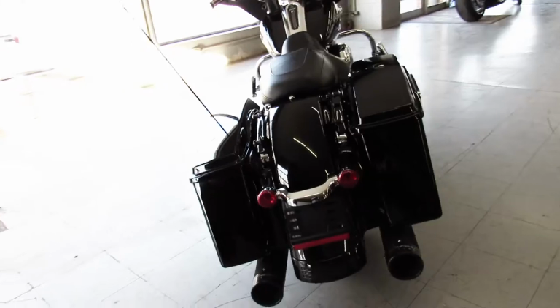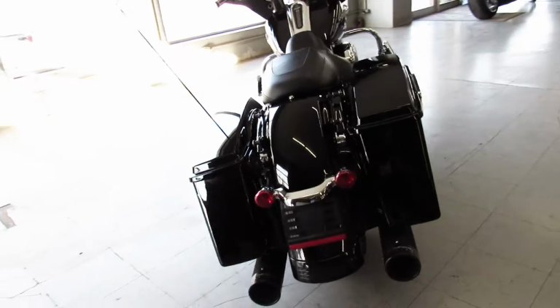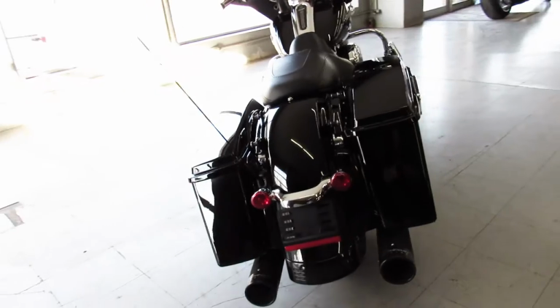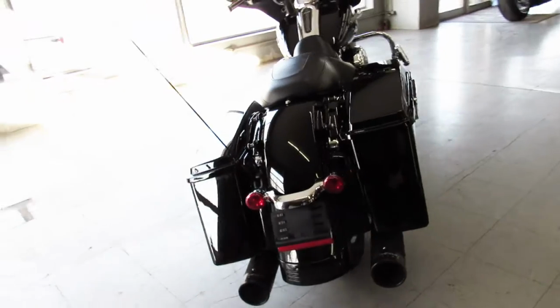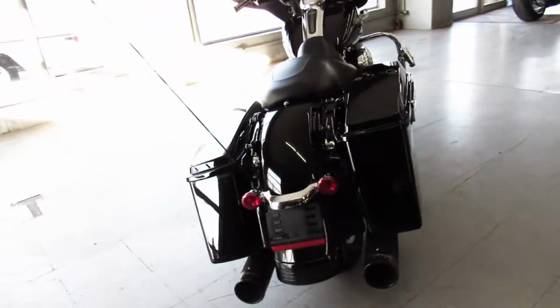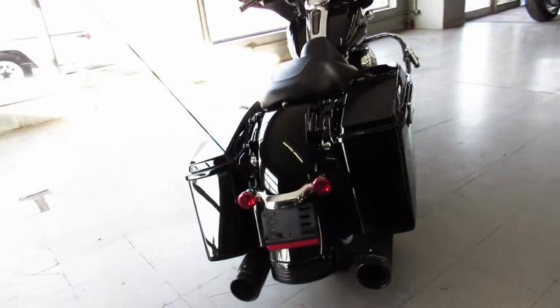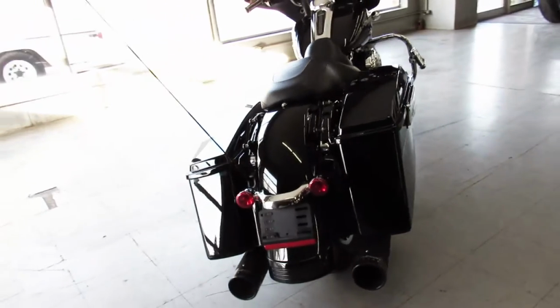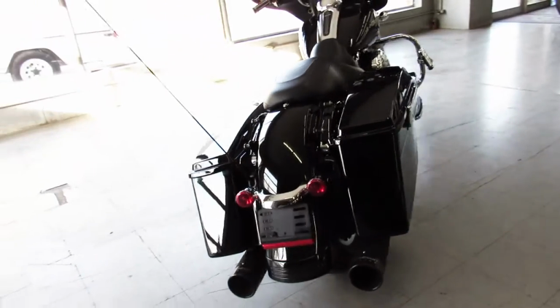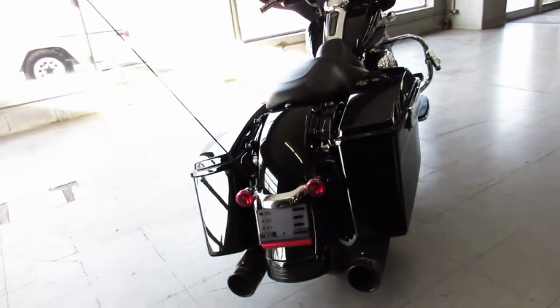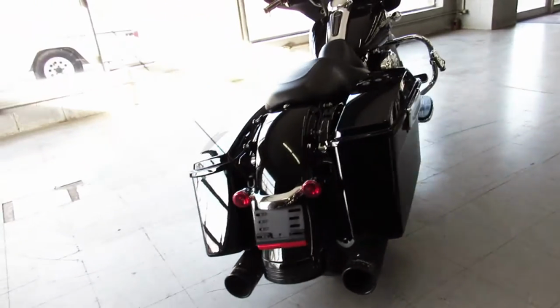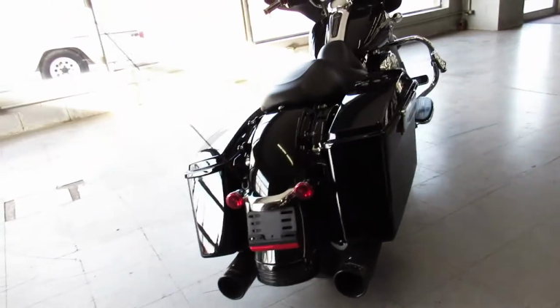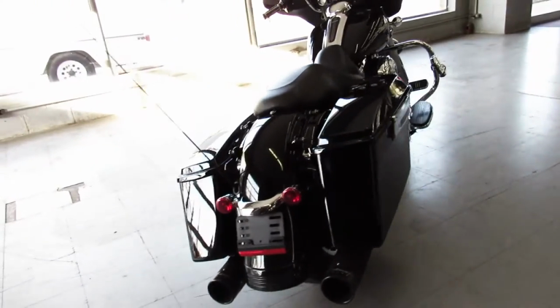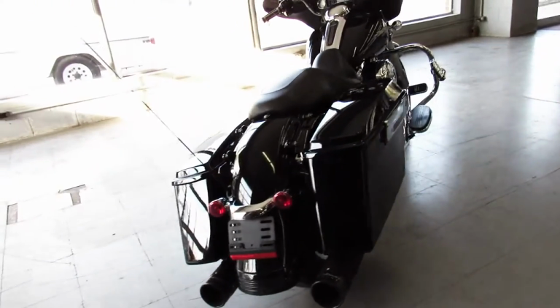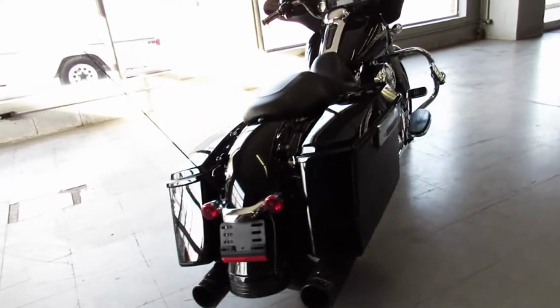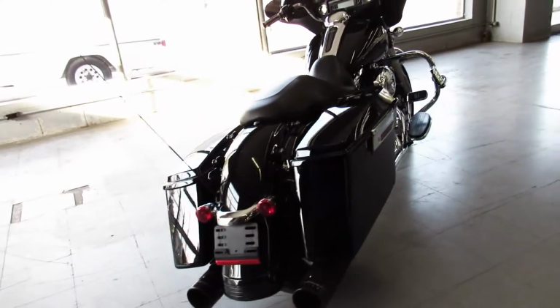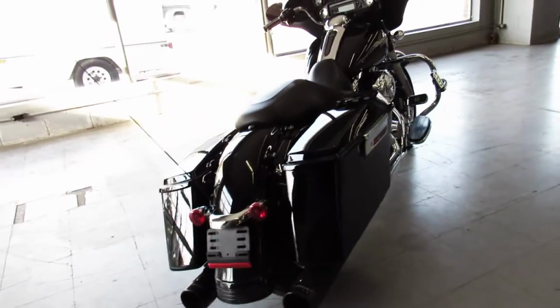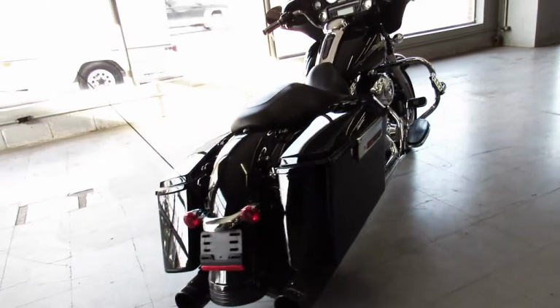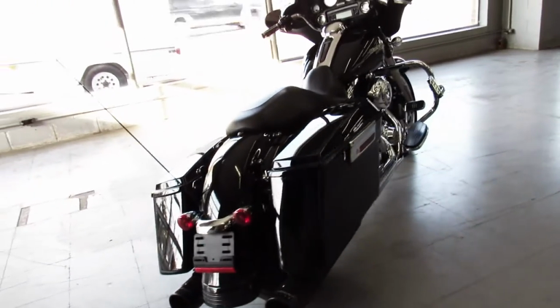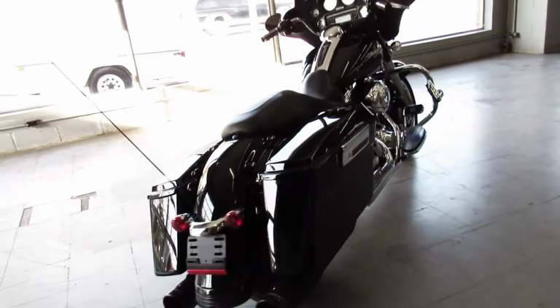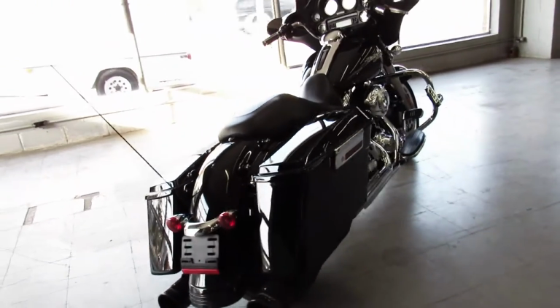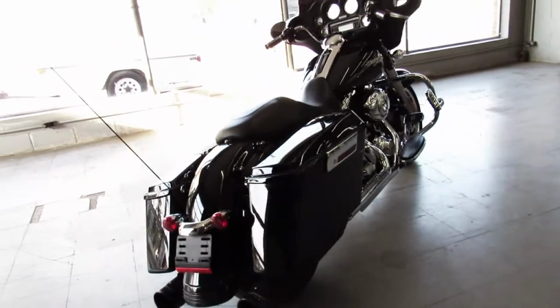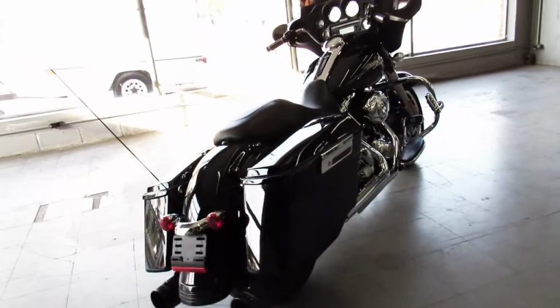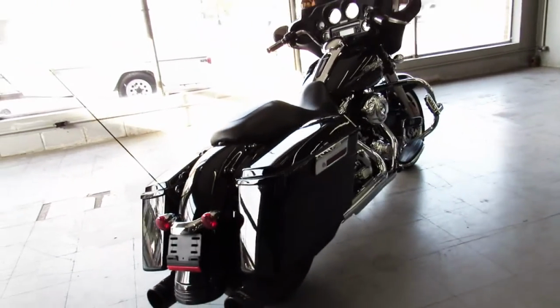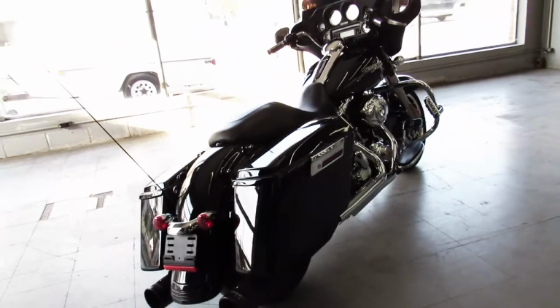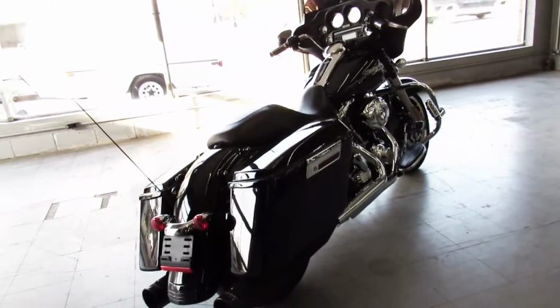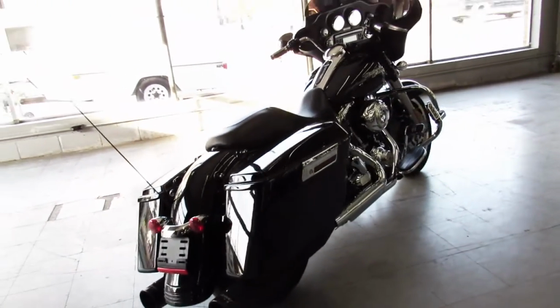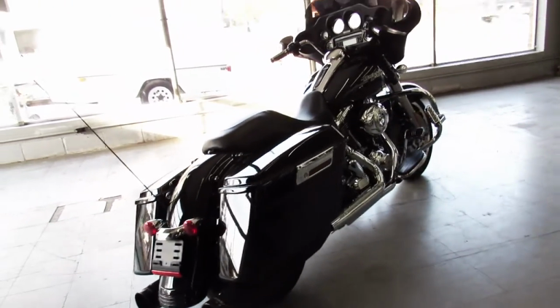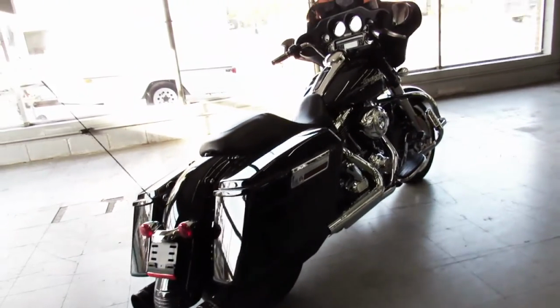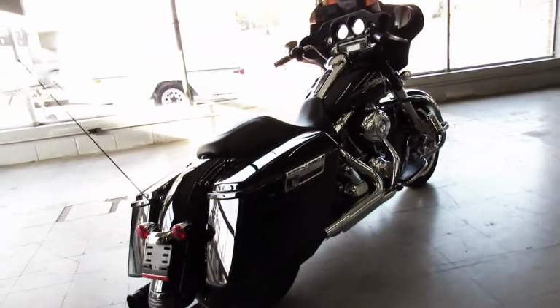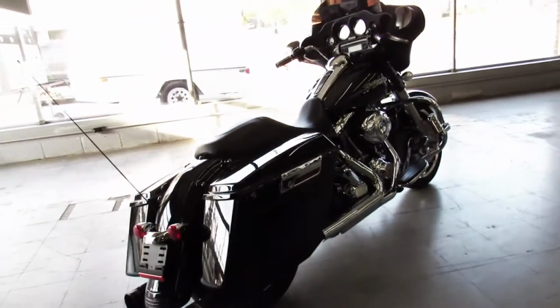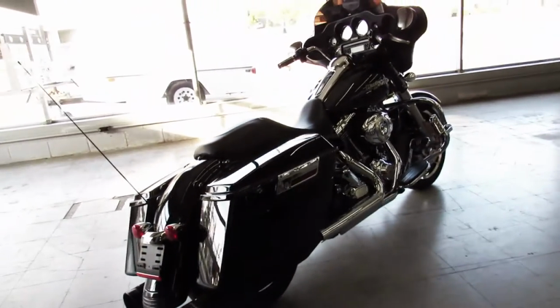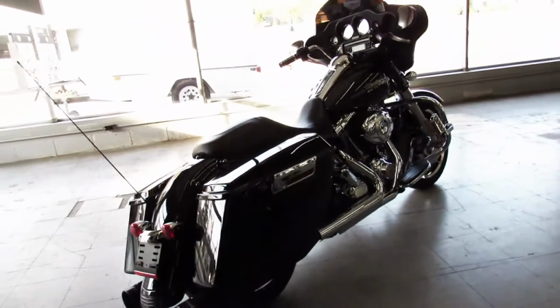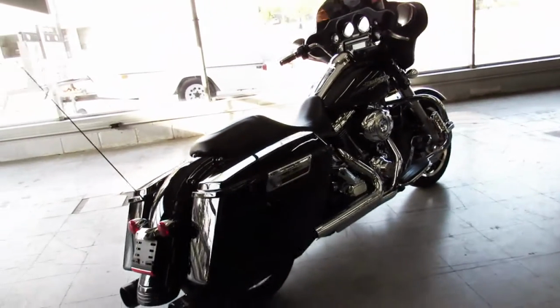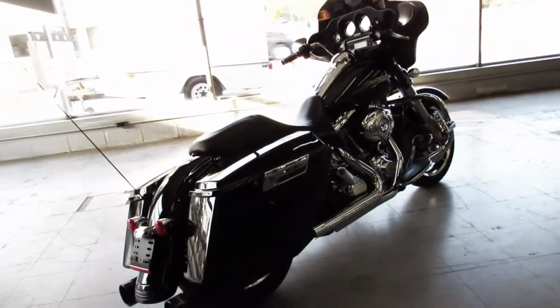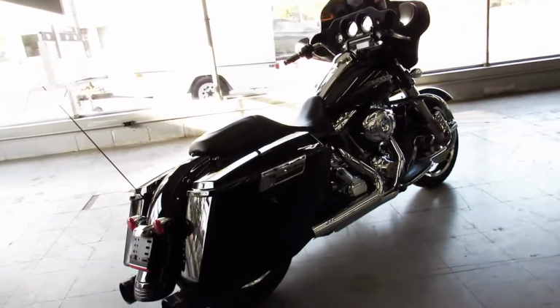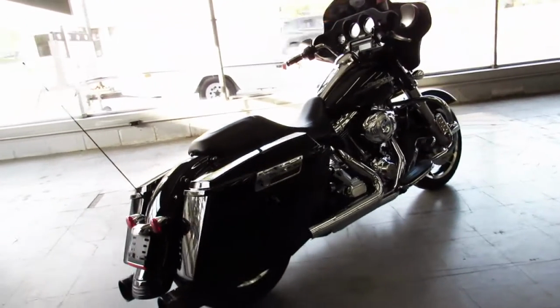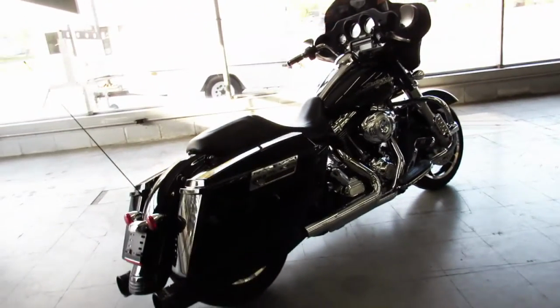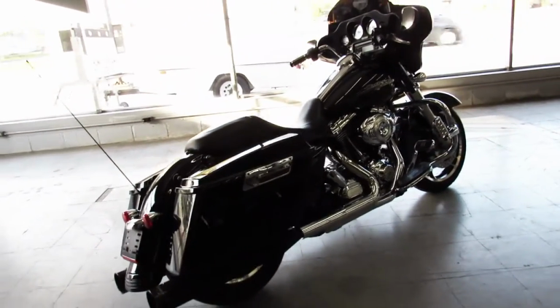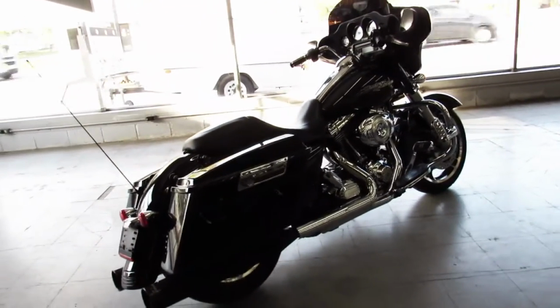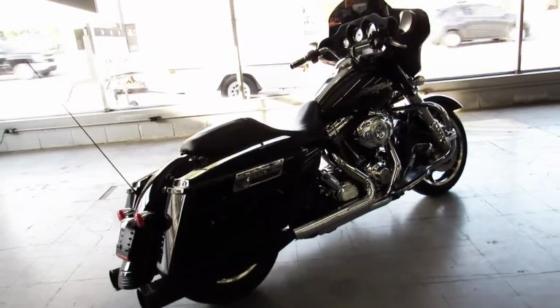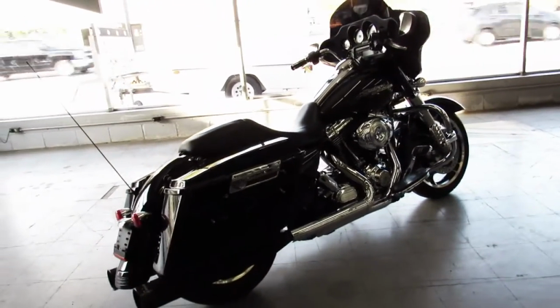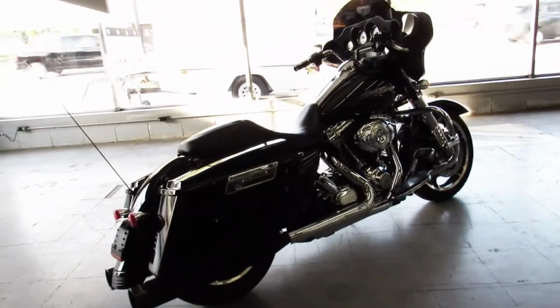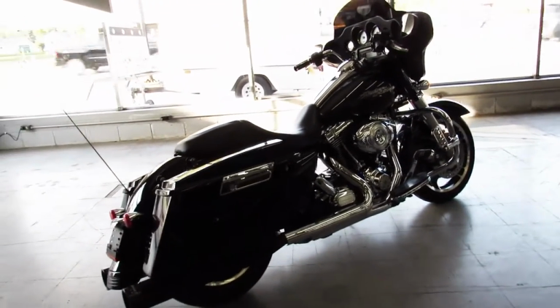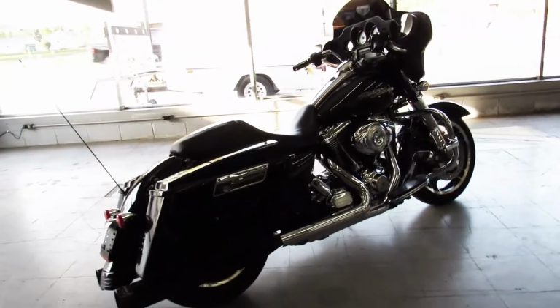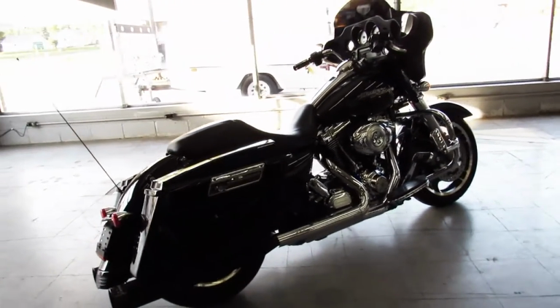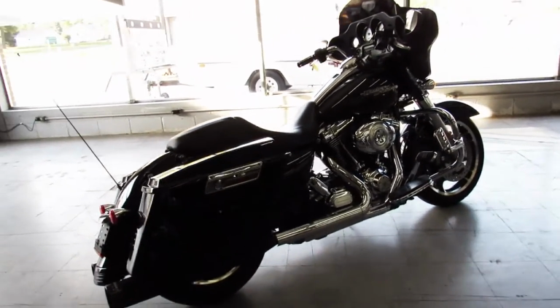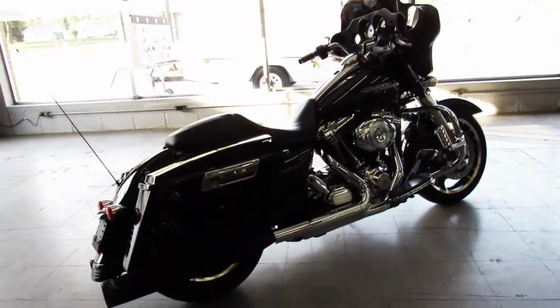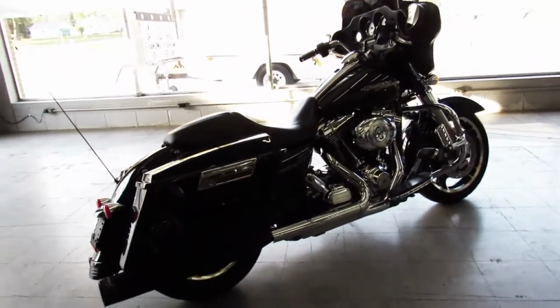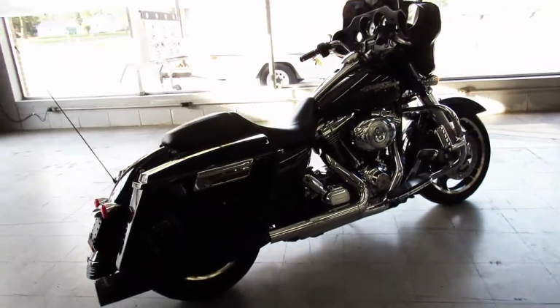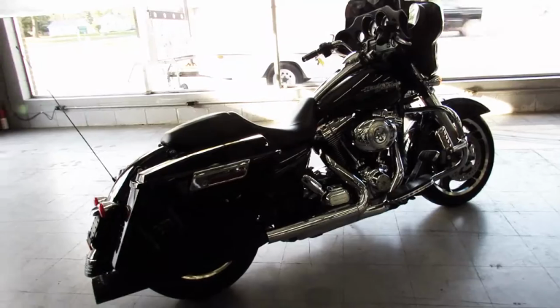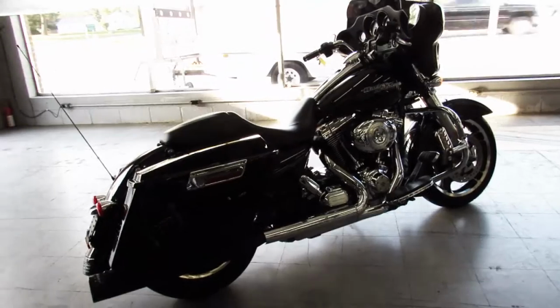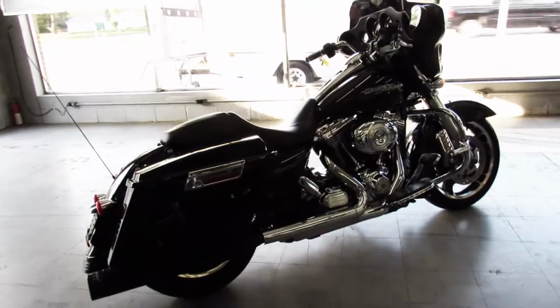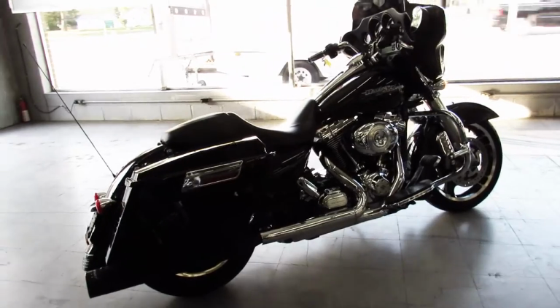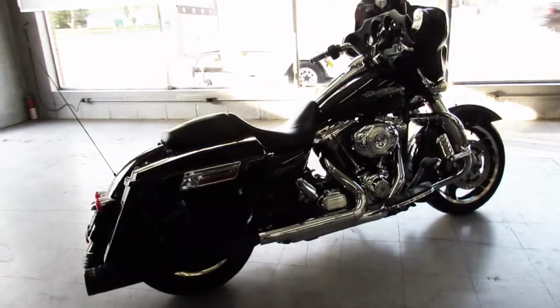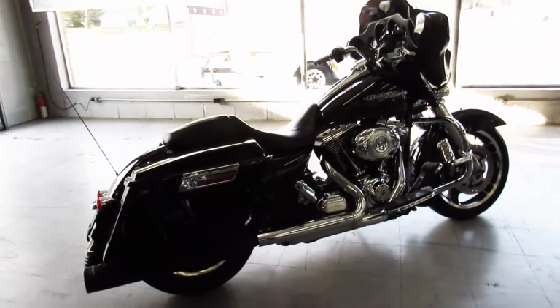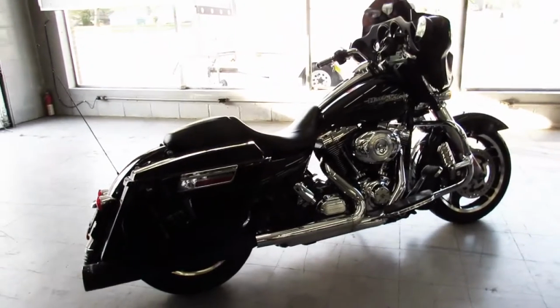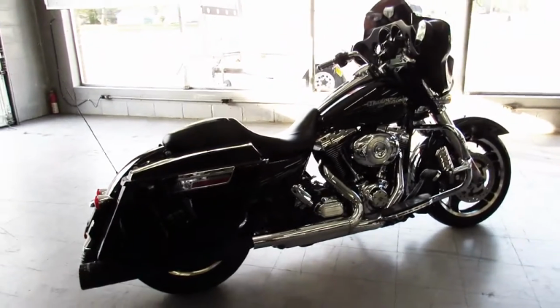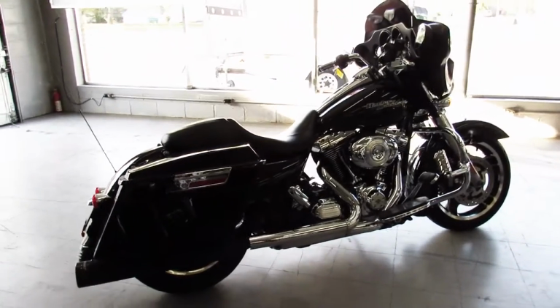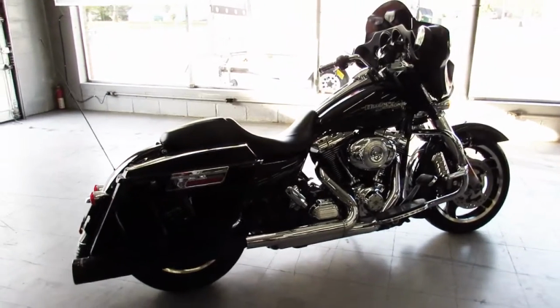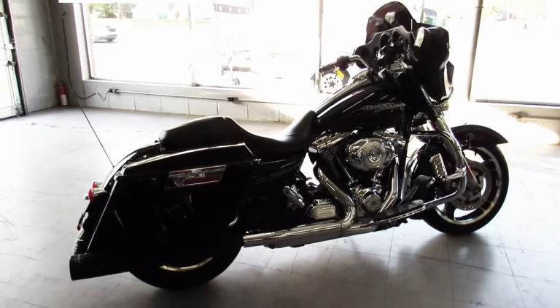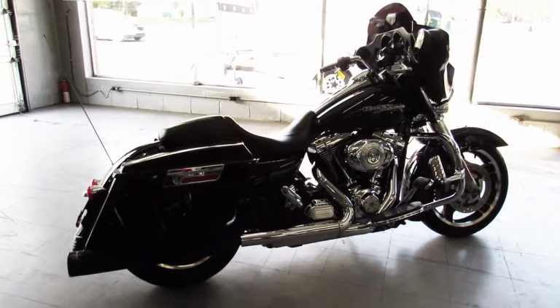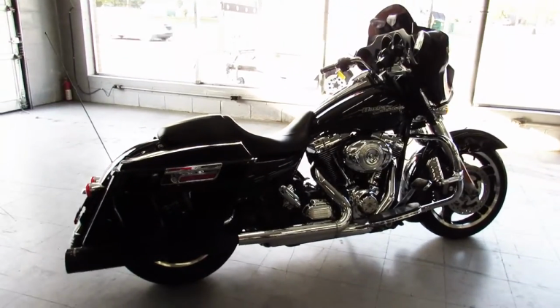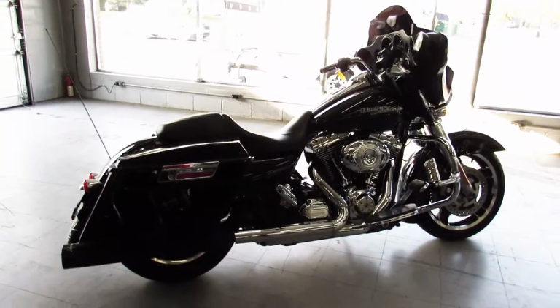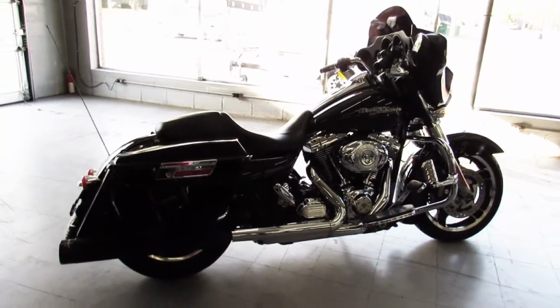Don't miss out on this 2012 Harley Davidson. Call 810-648-9500.